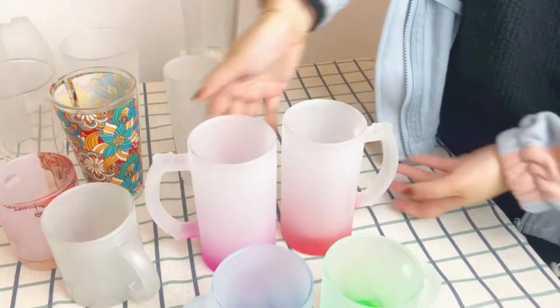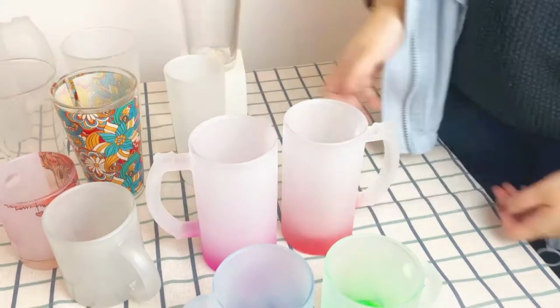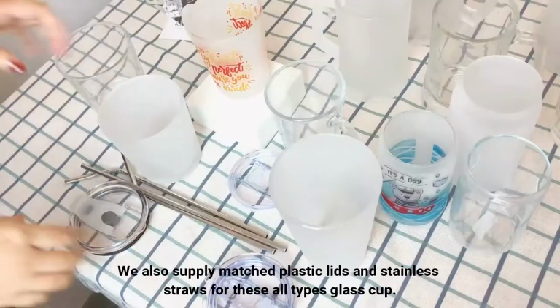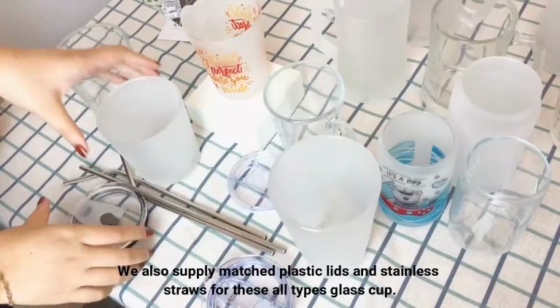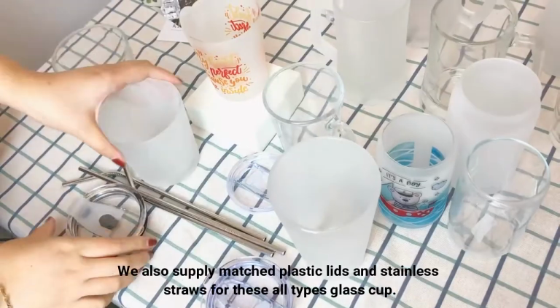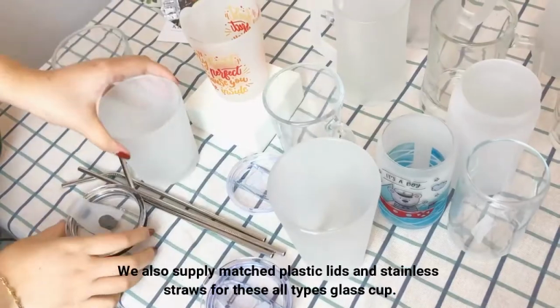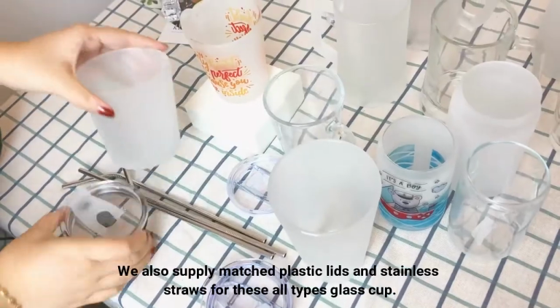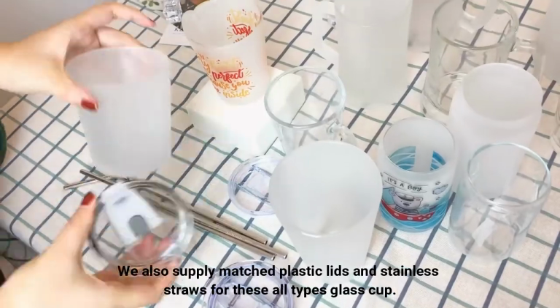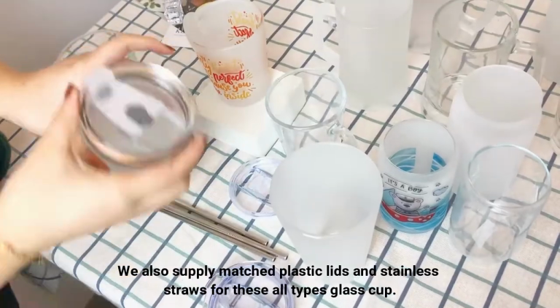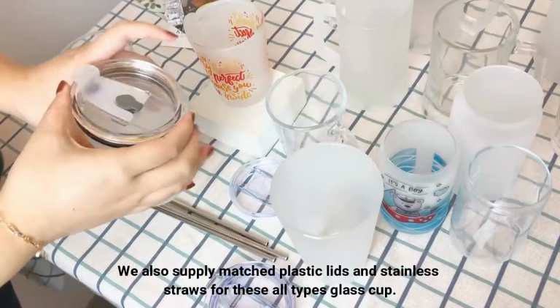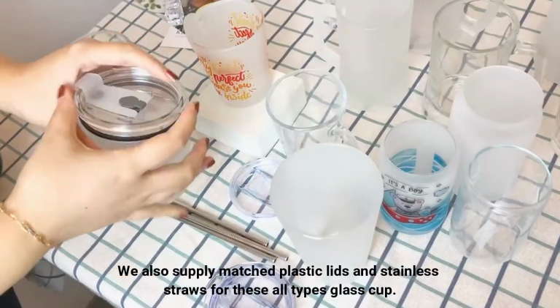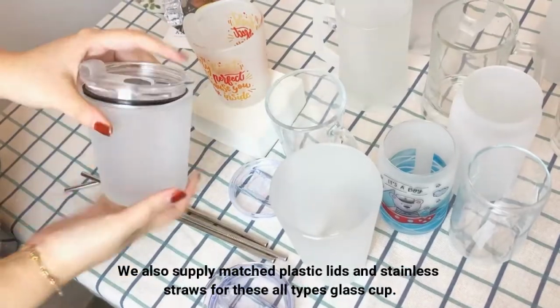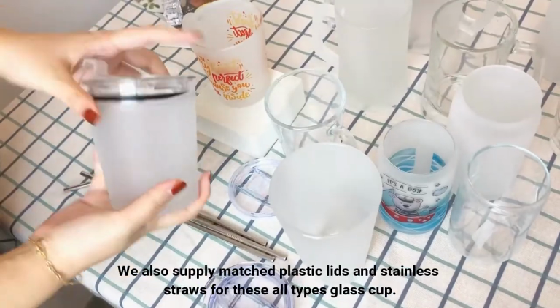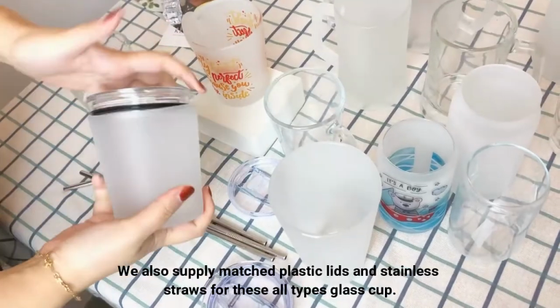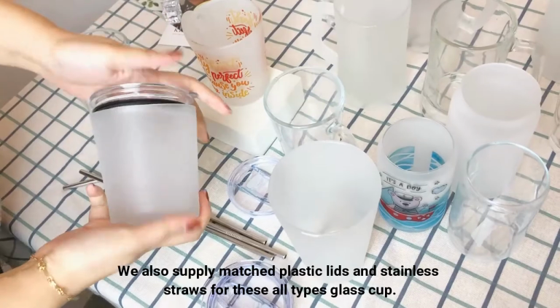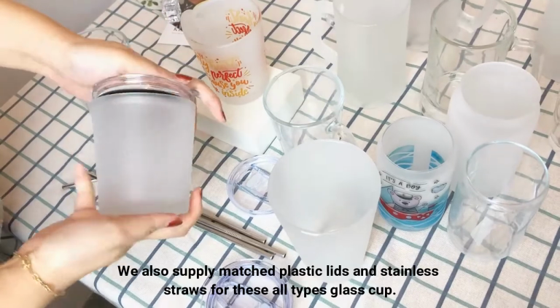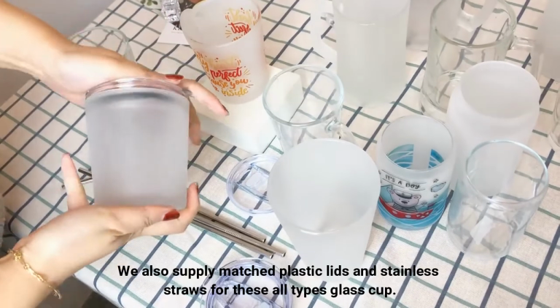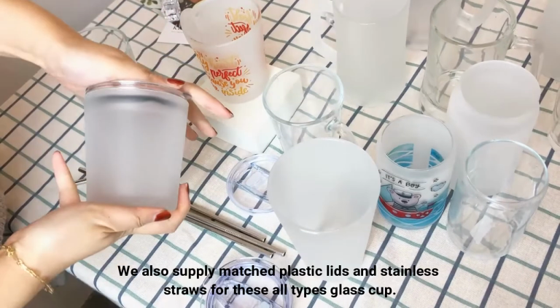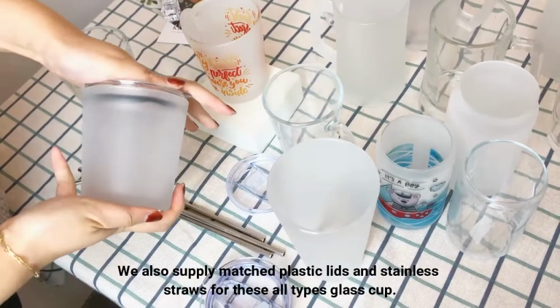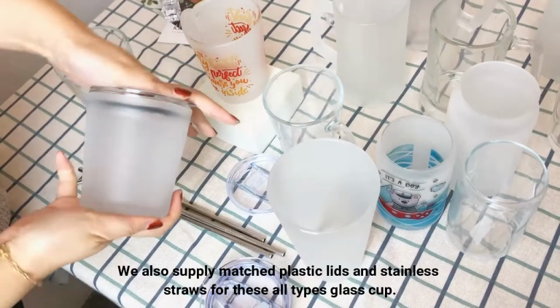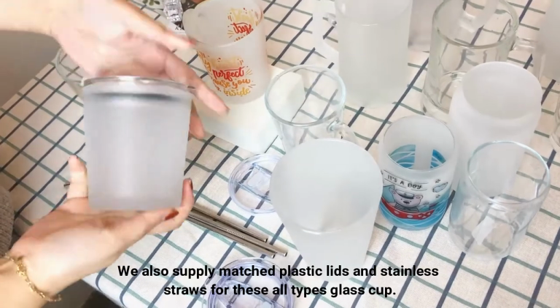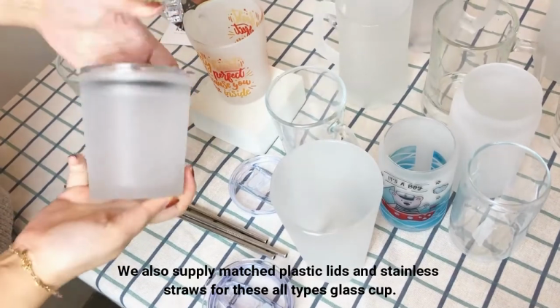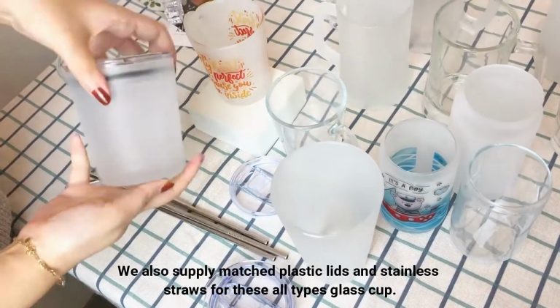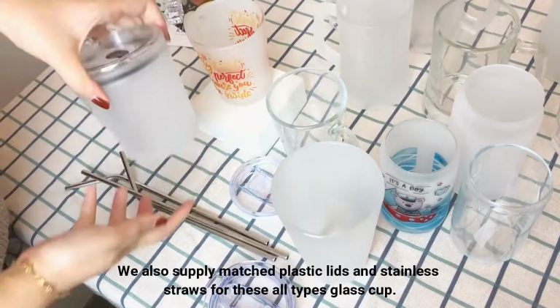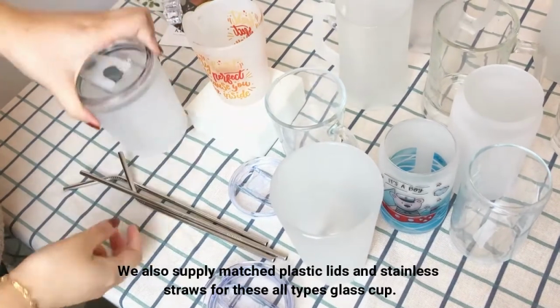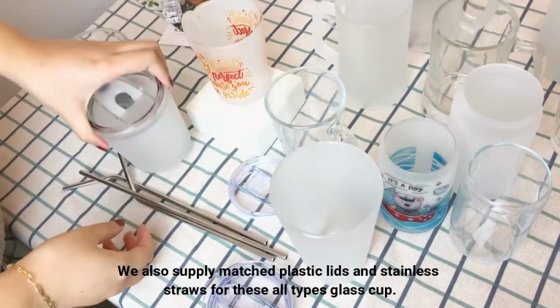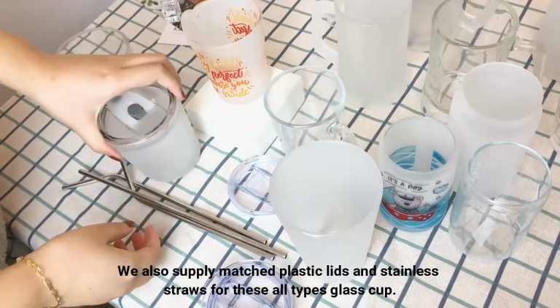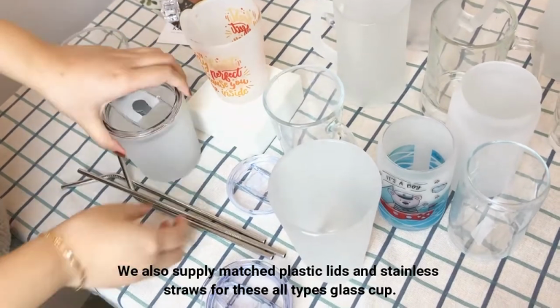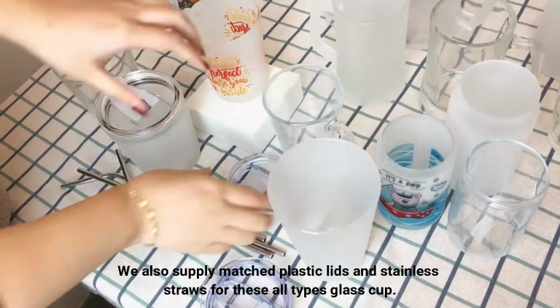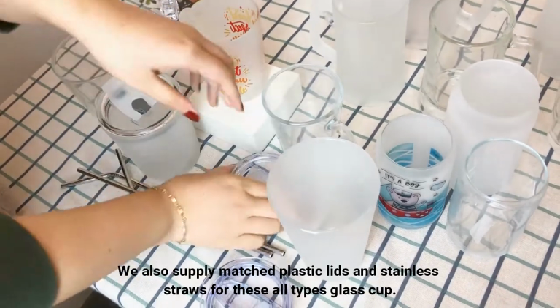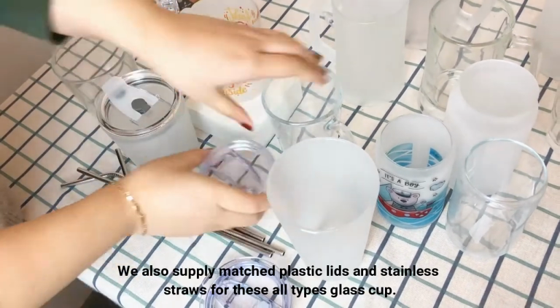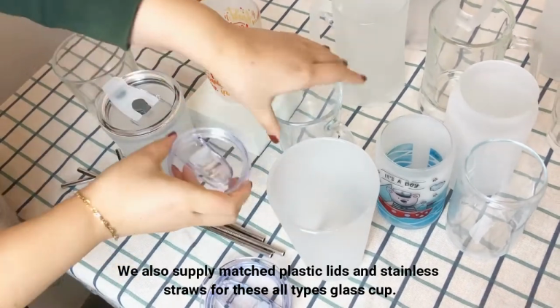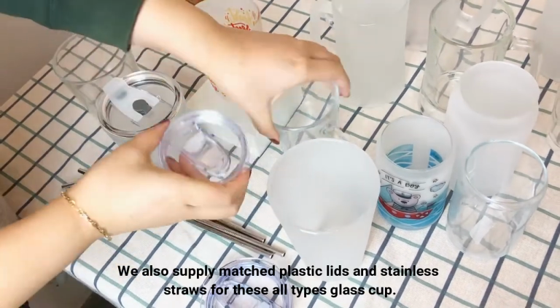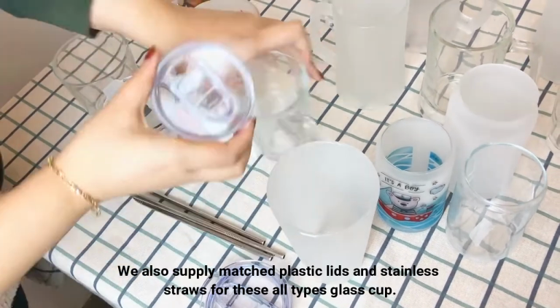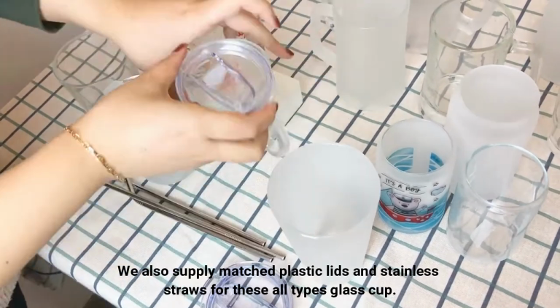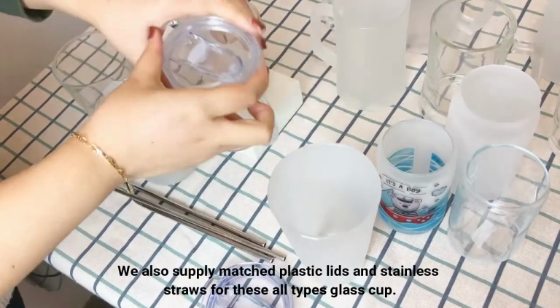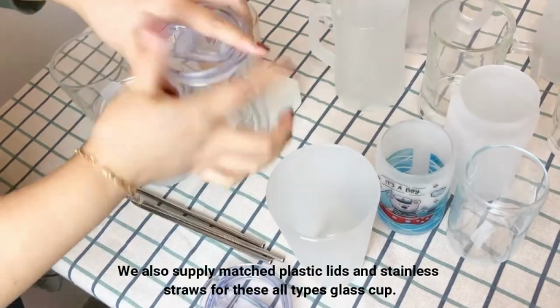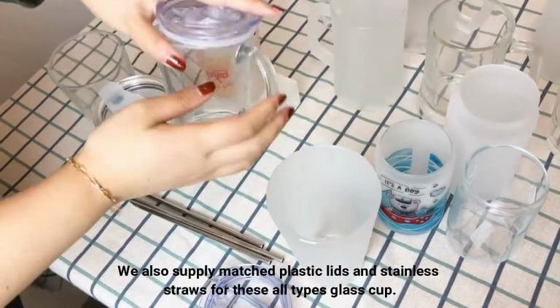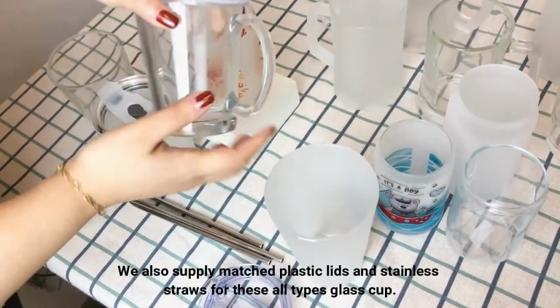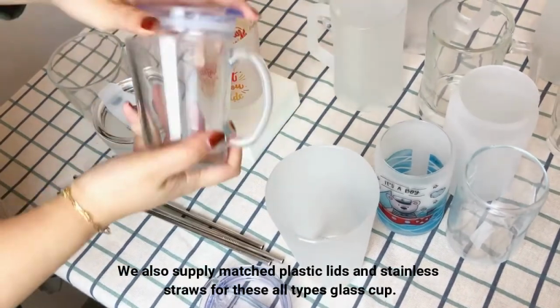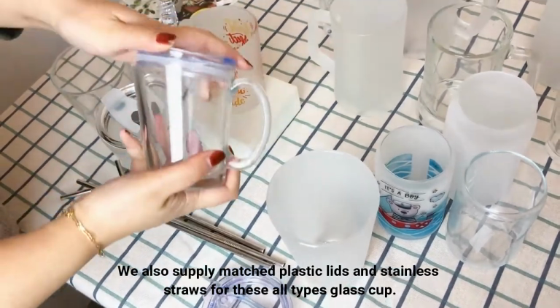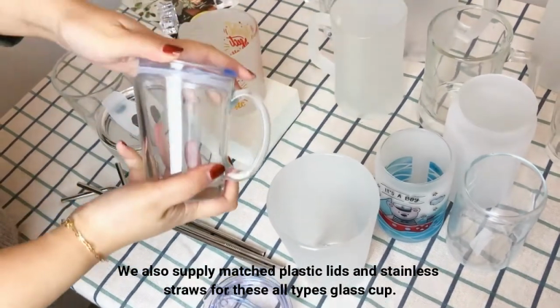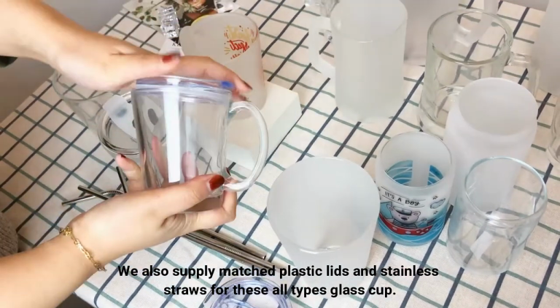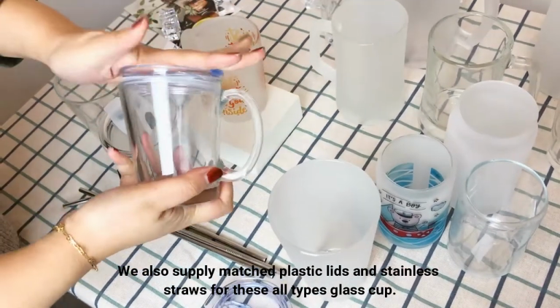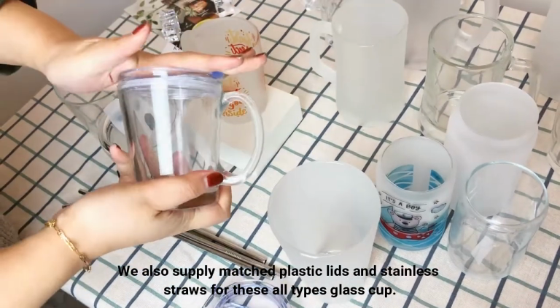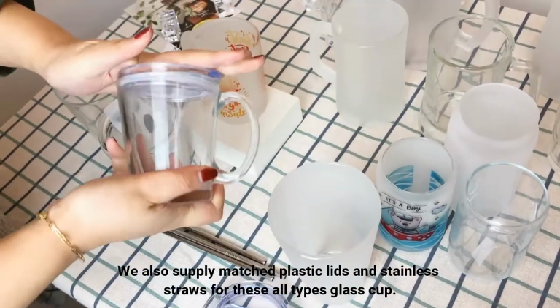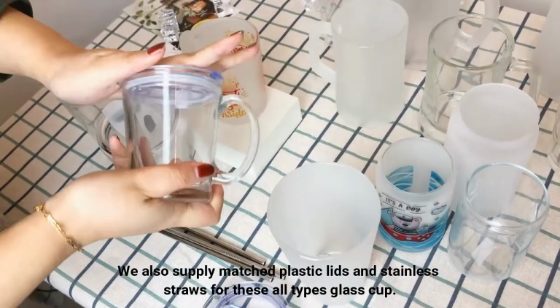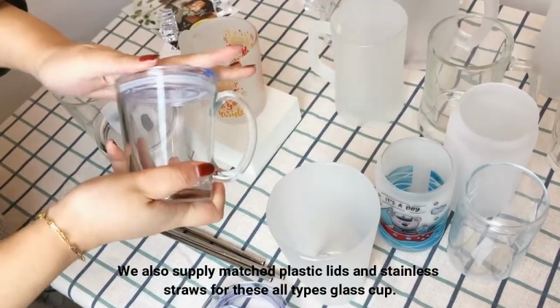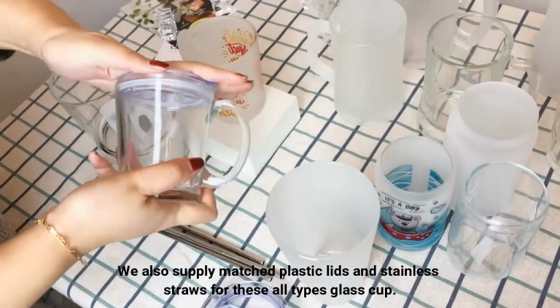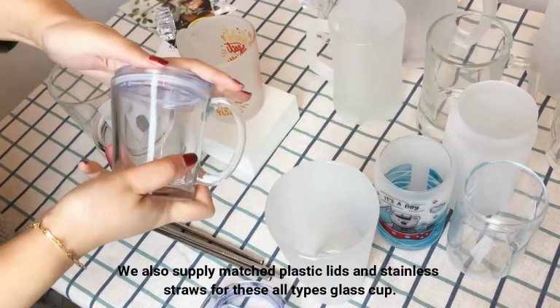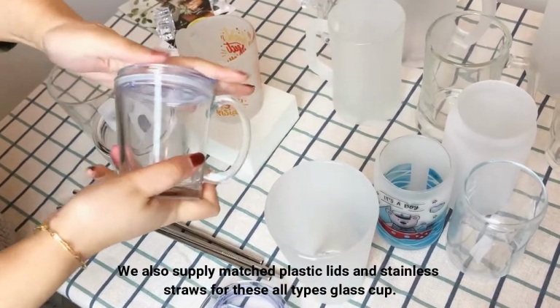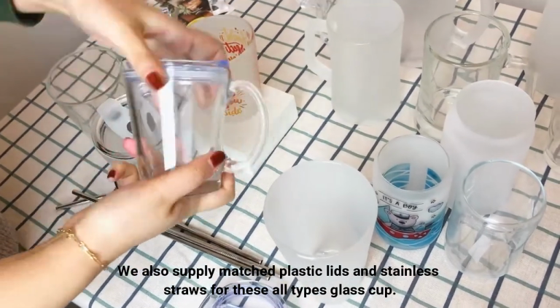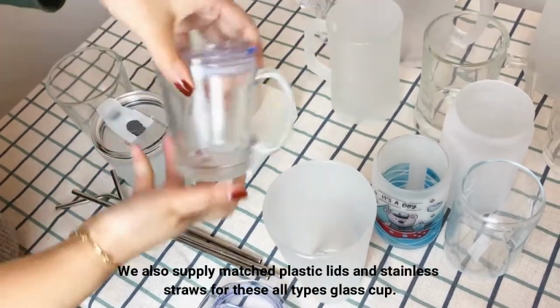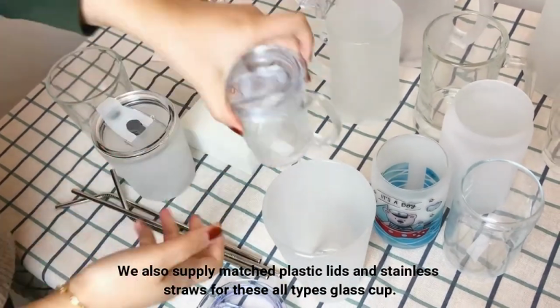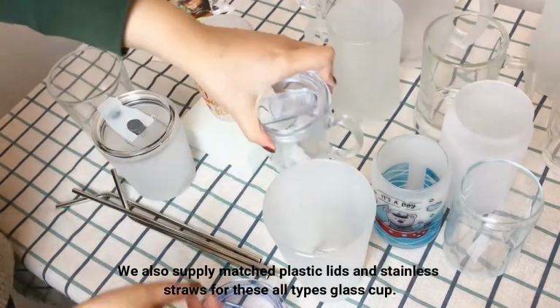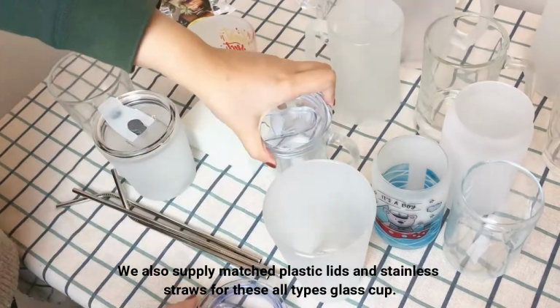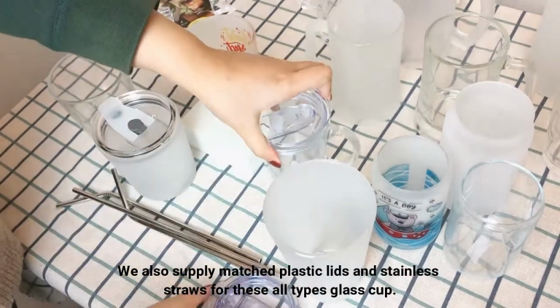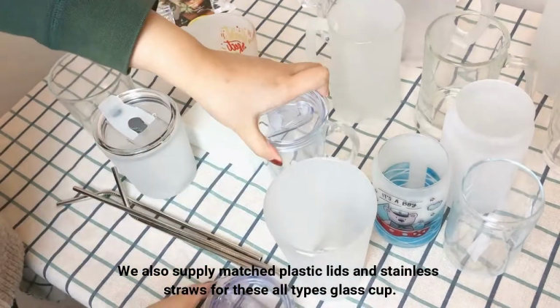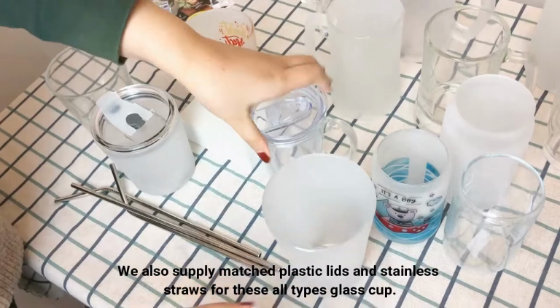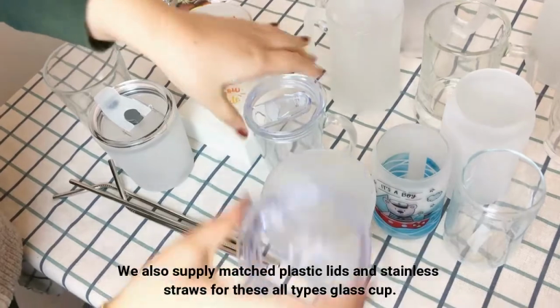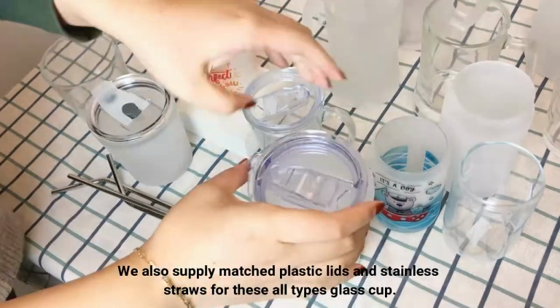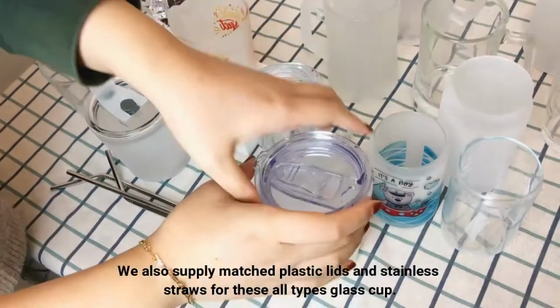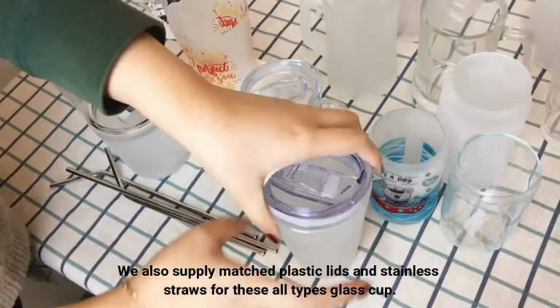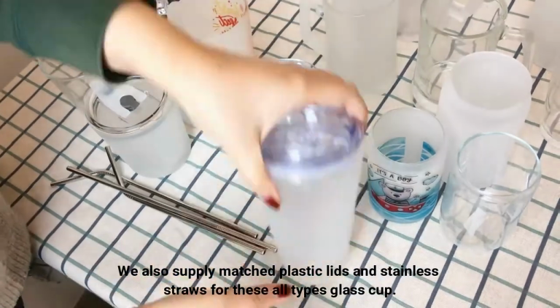We also supply matched plastics, lids, and stainless drawers for all these types.